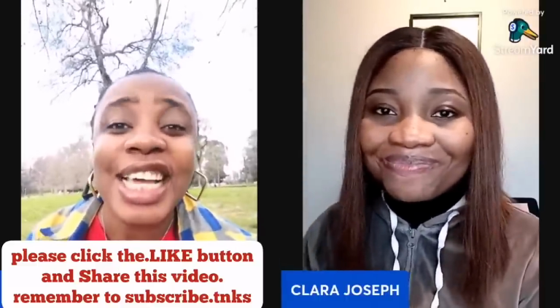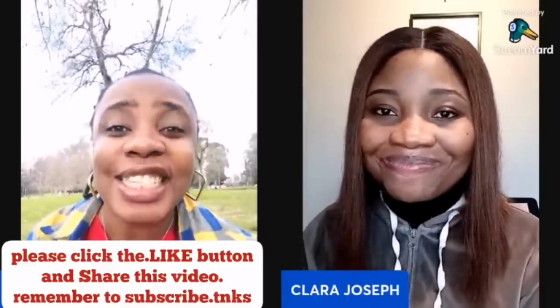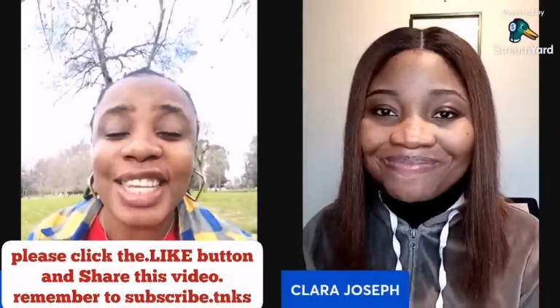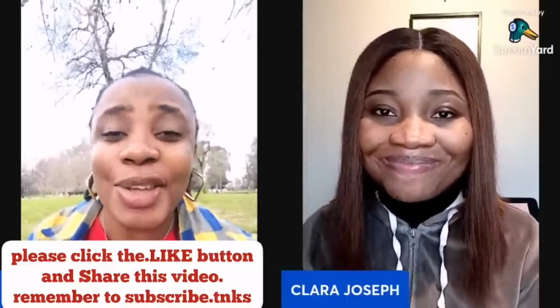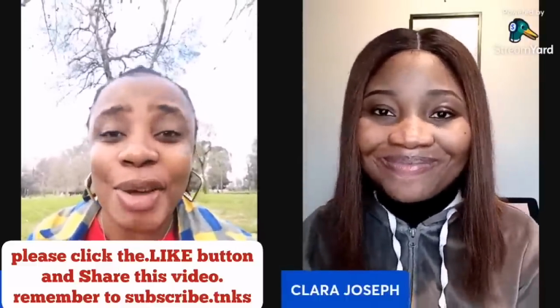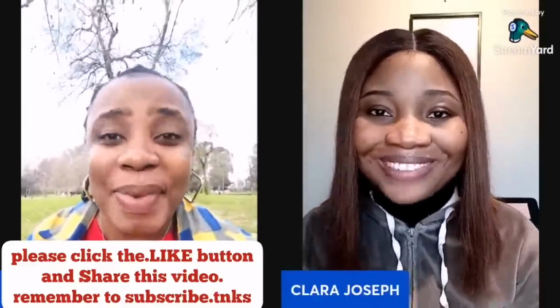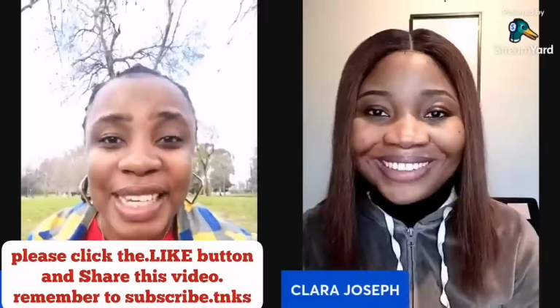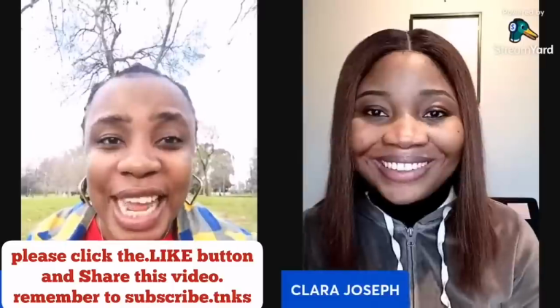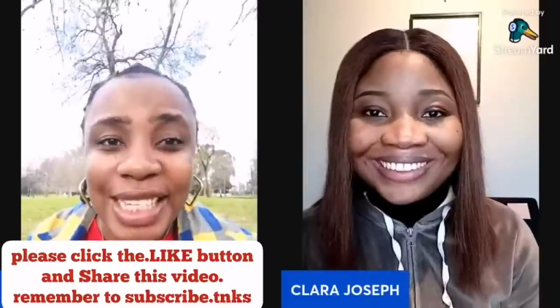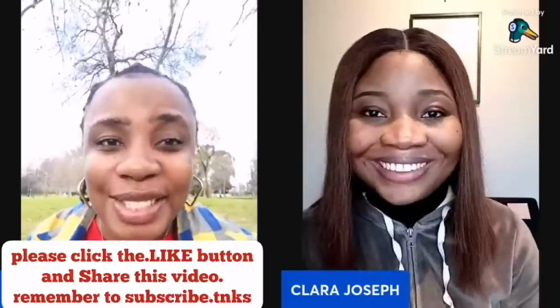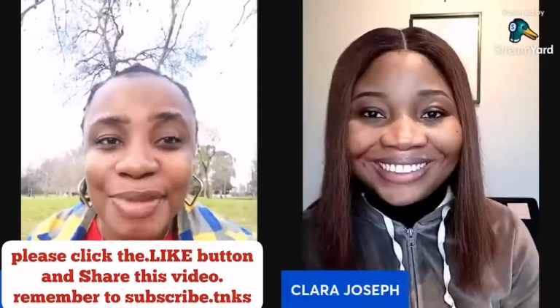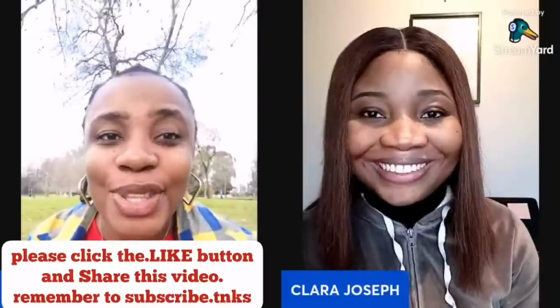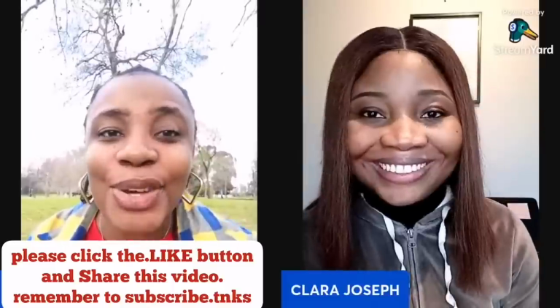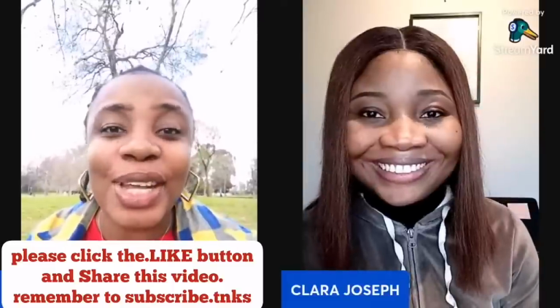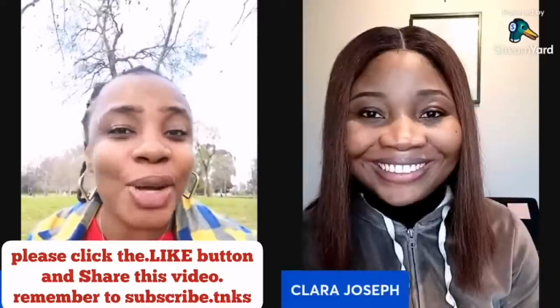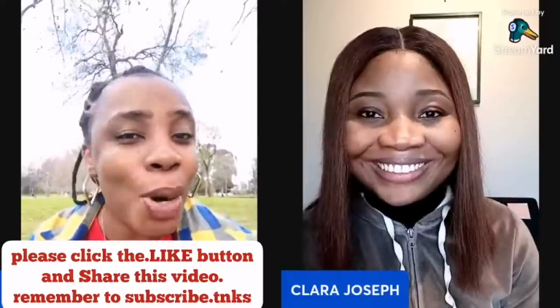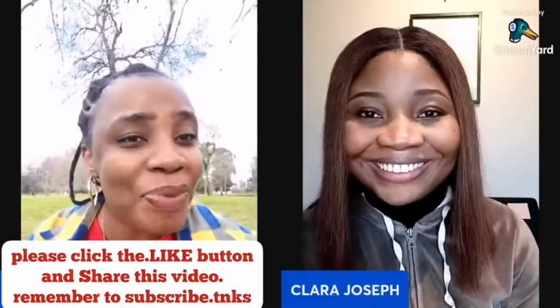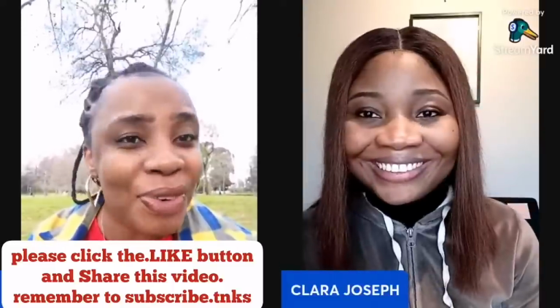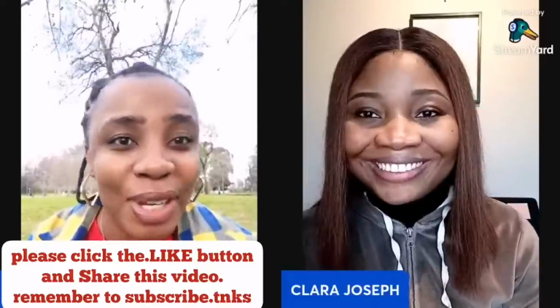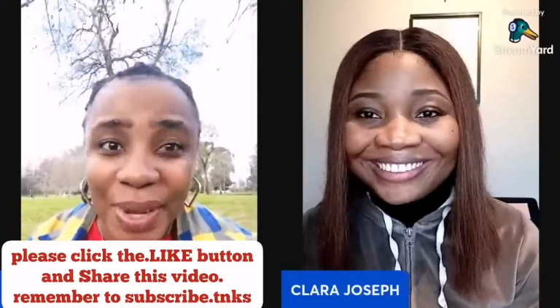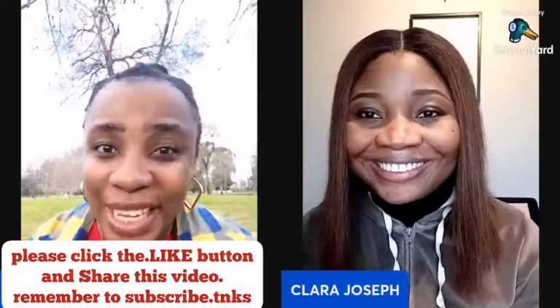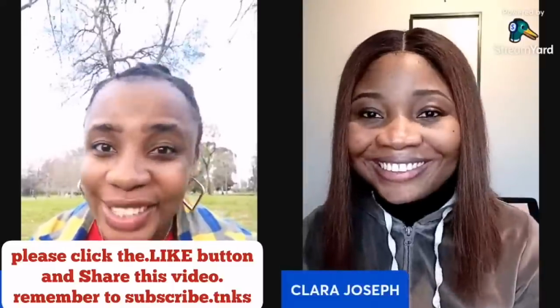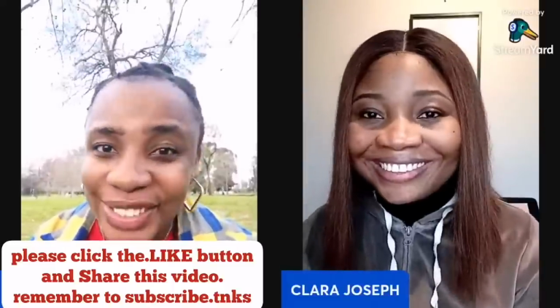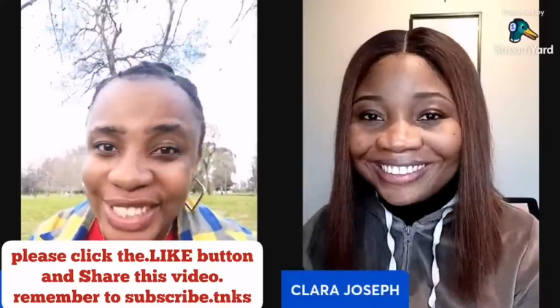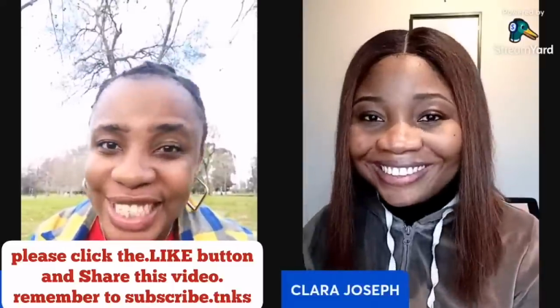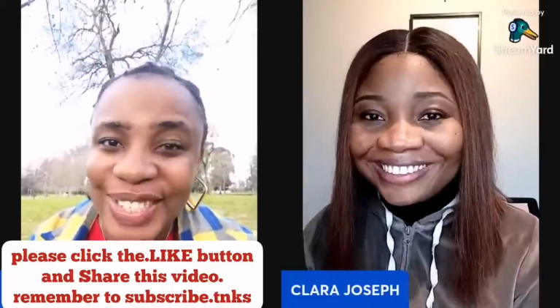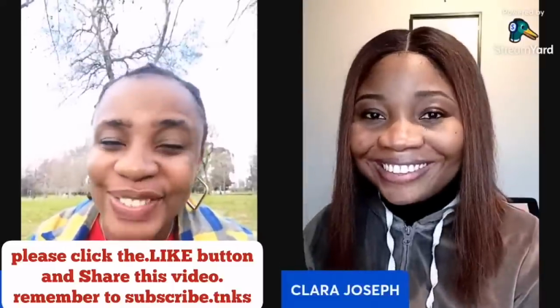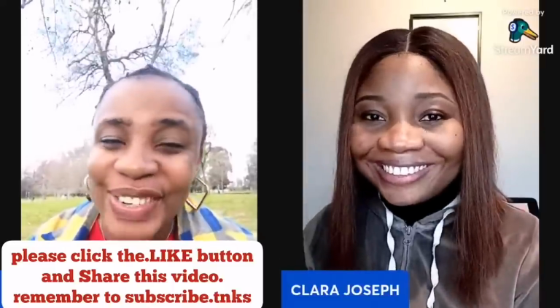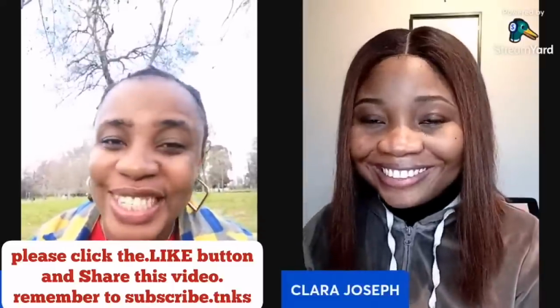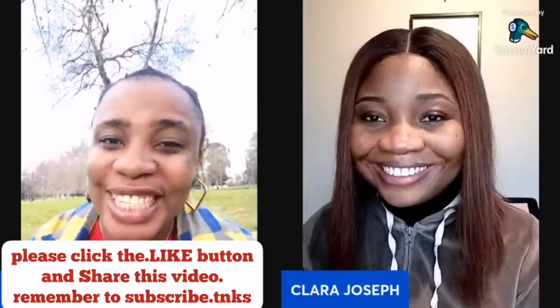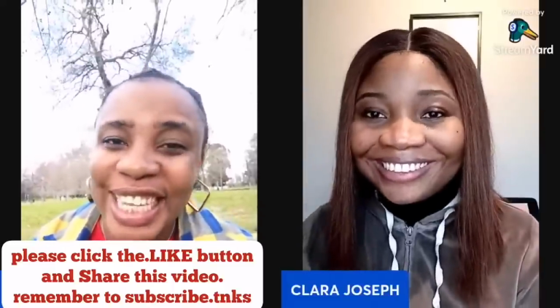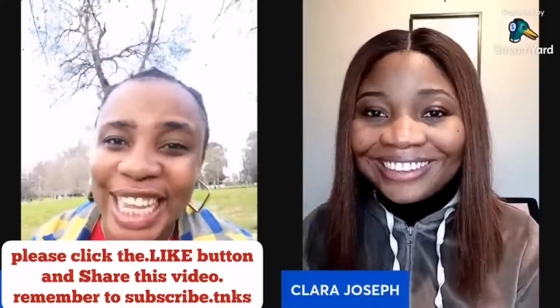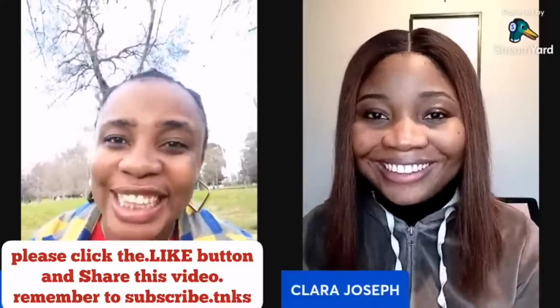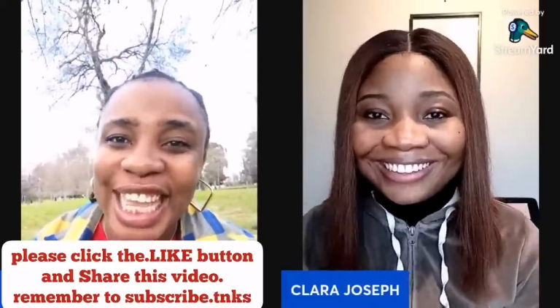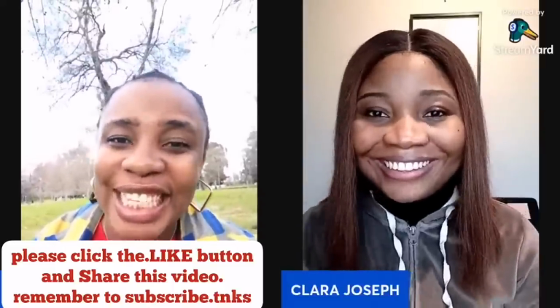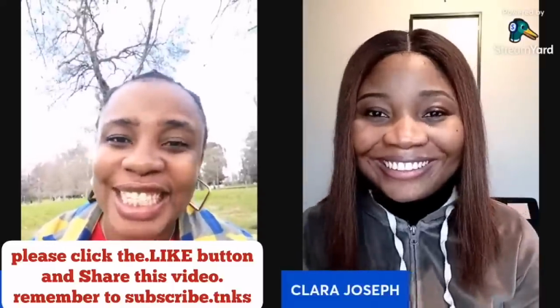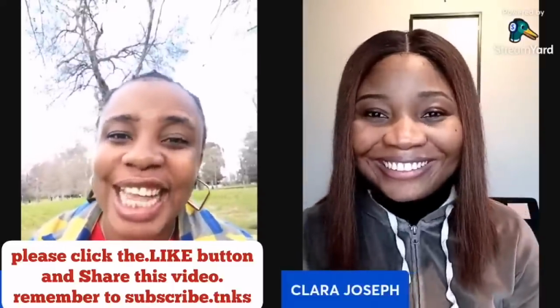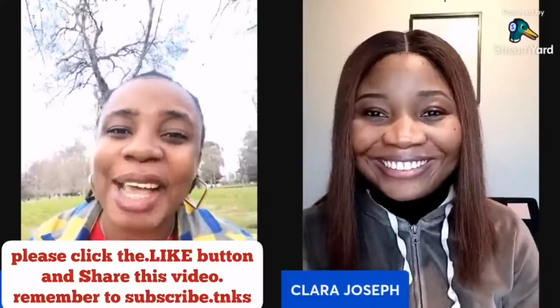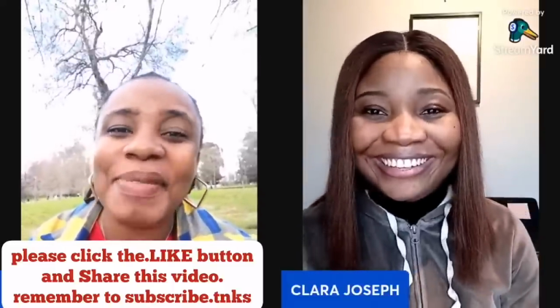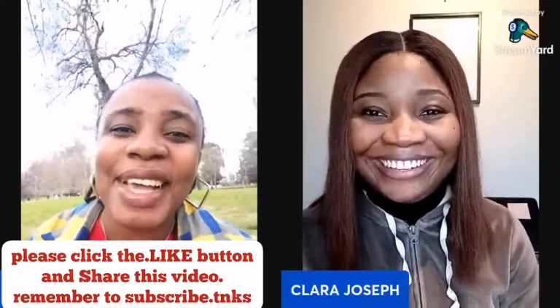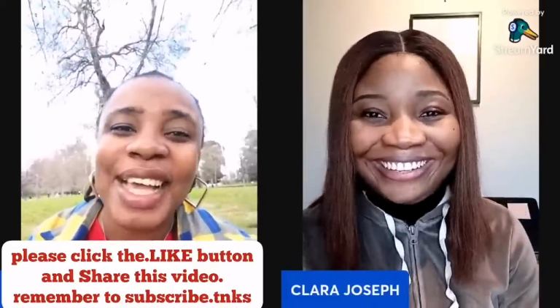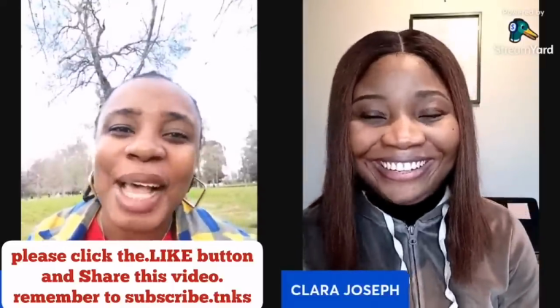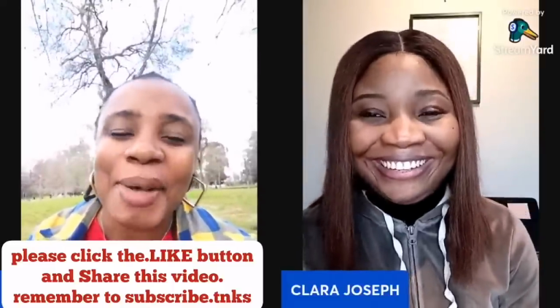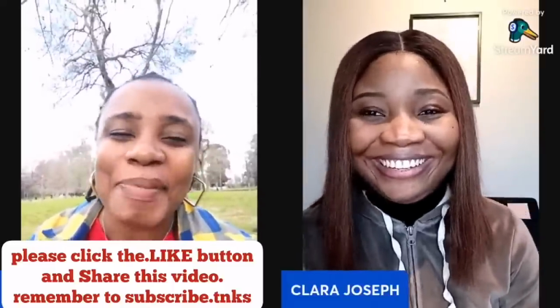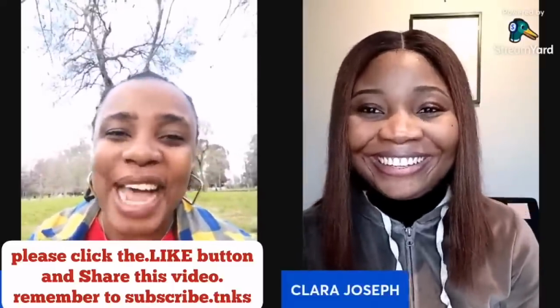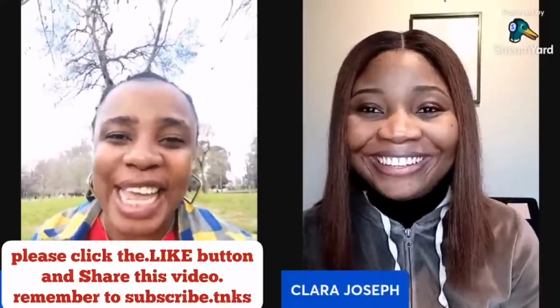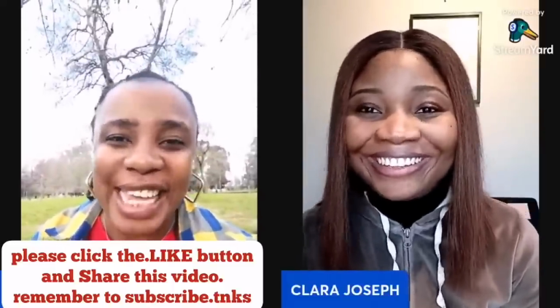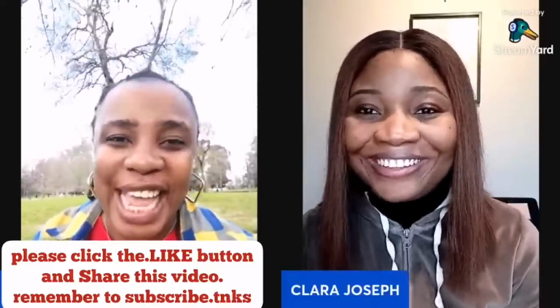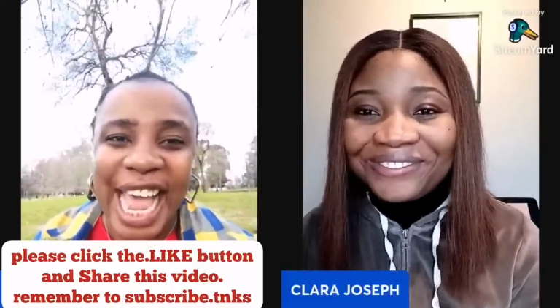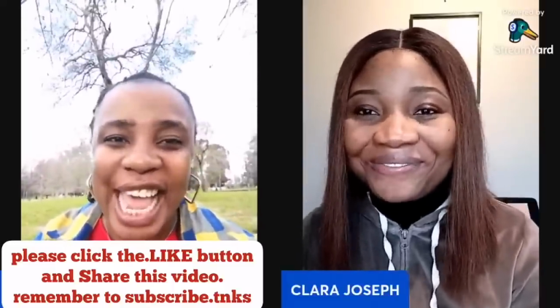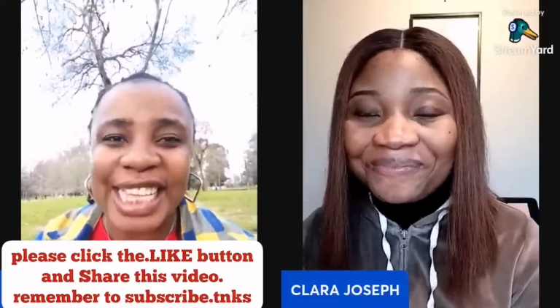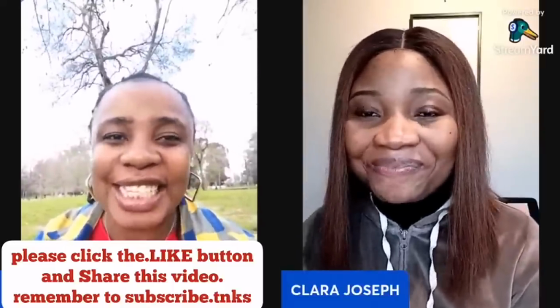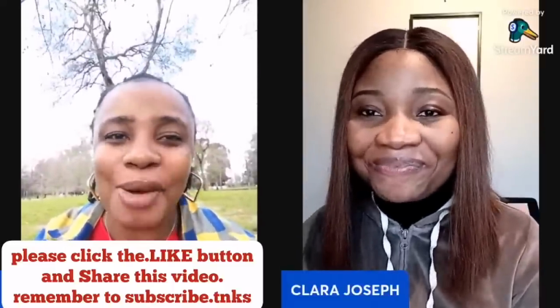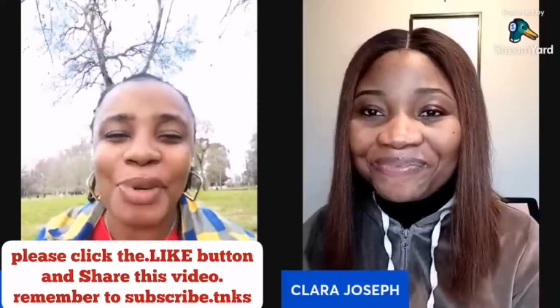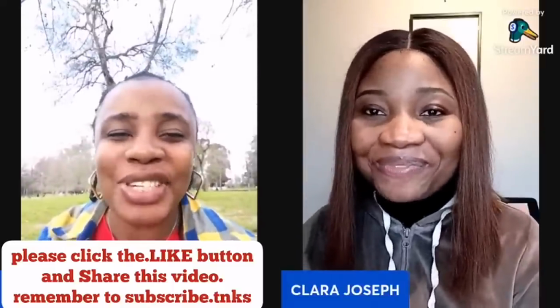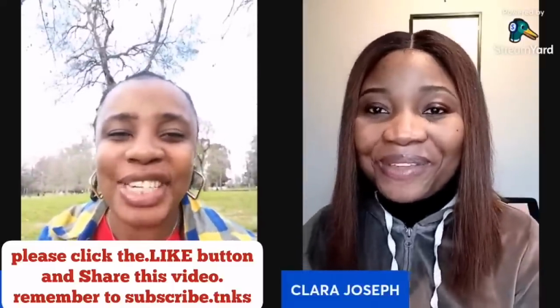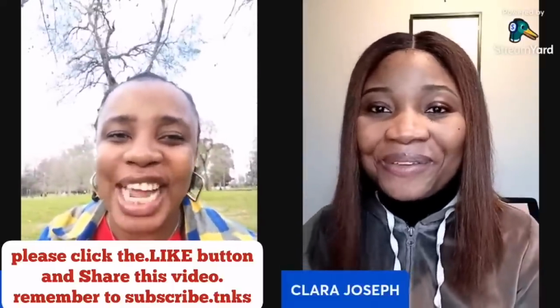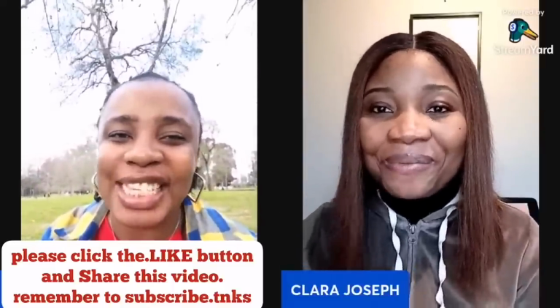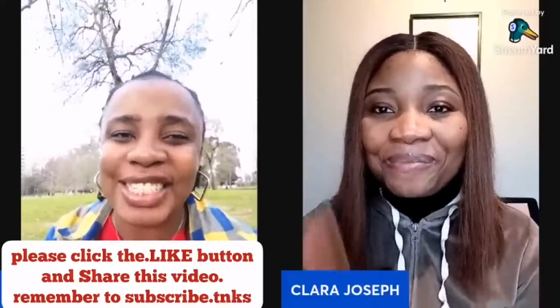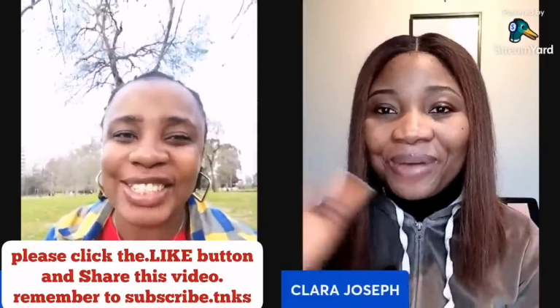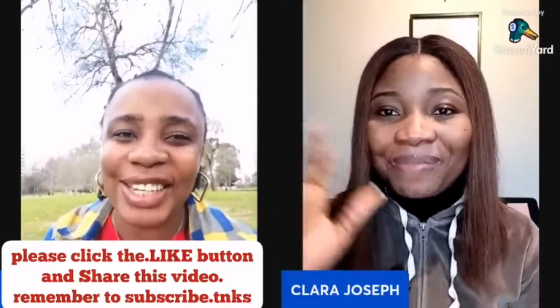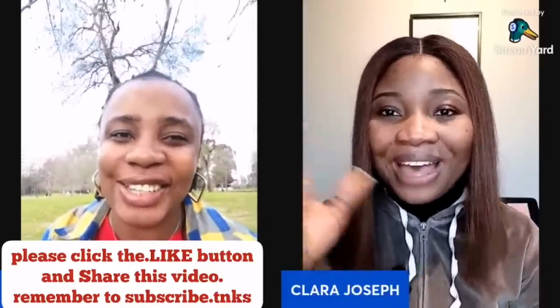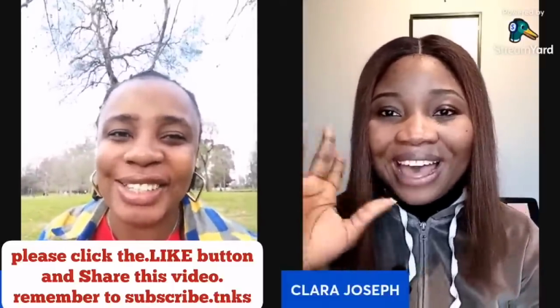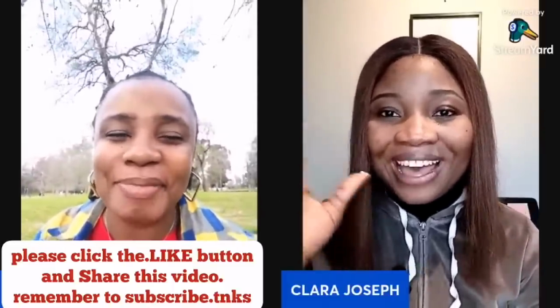See you in my next video, and hopefully we can do this once again next time. Bye guys — I wish you all goodbye!